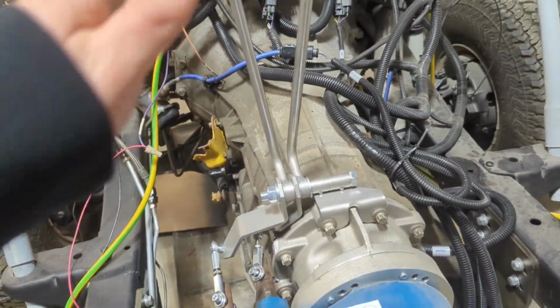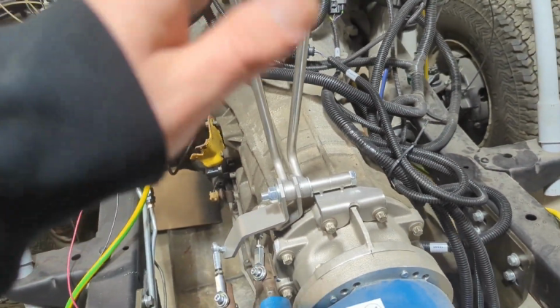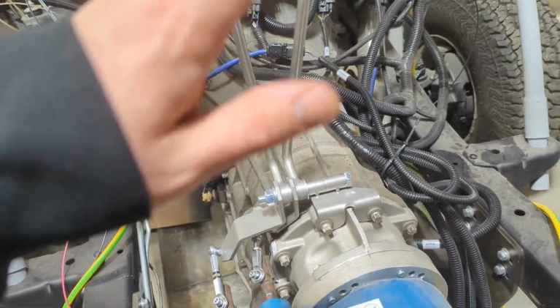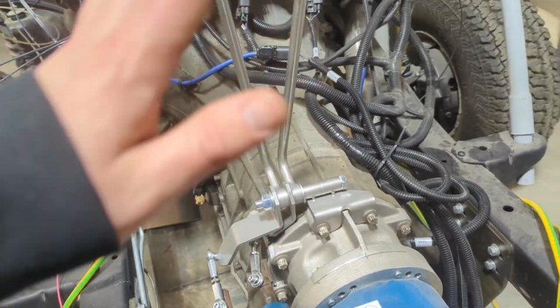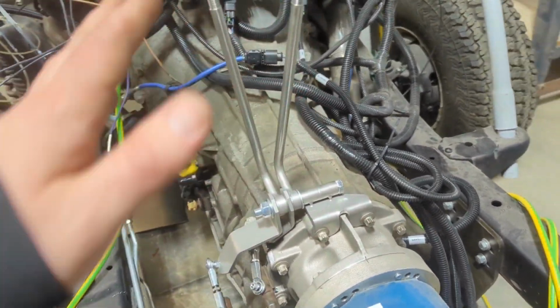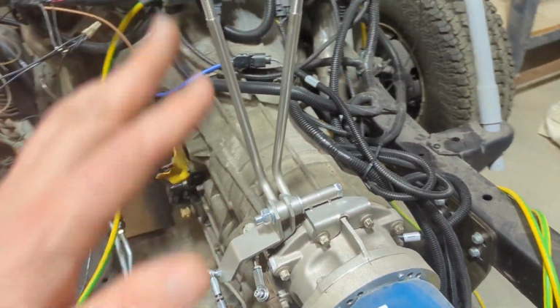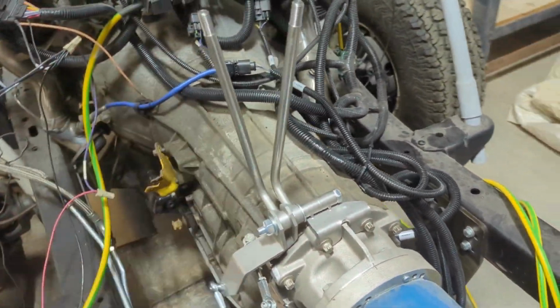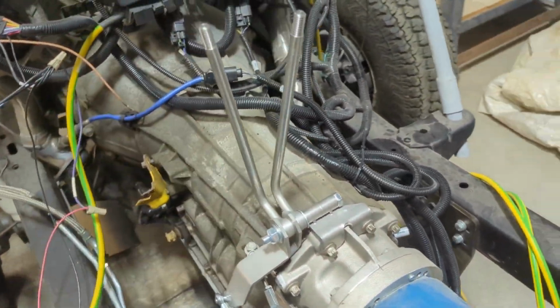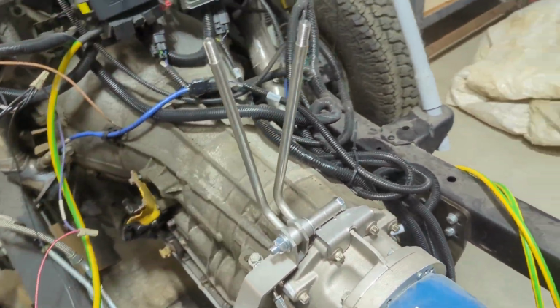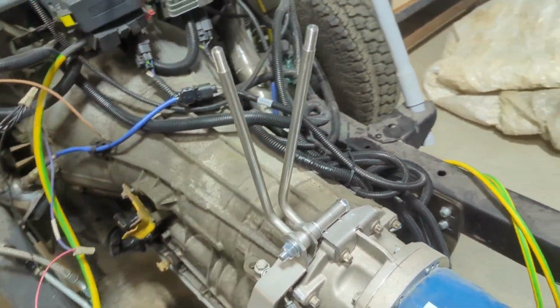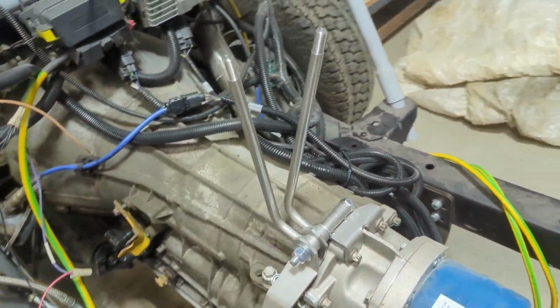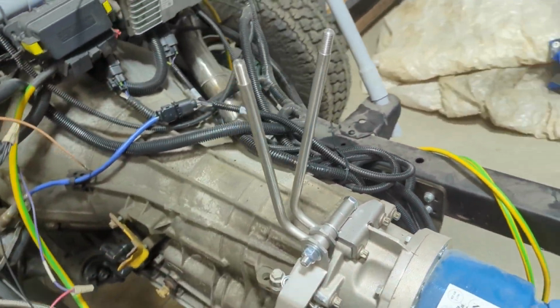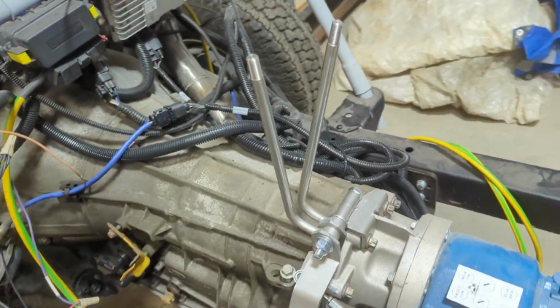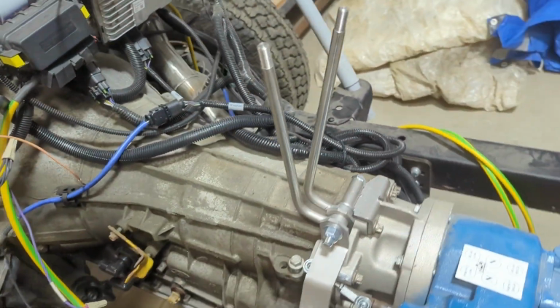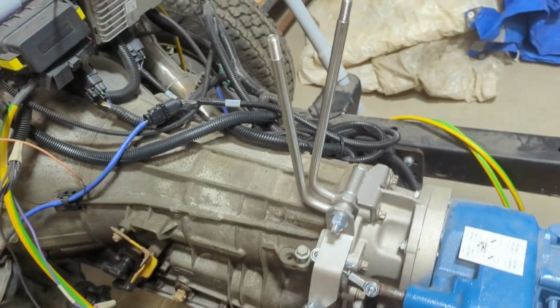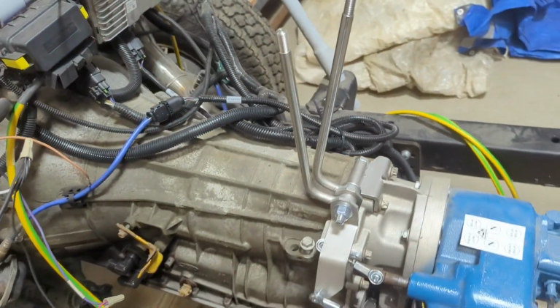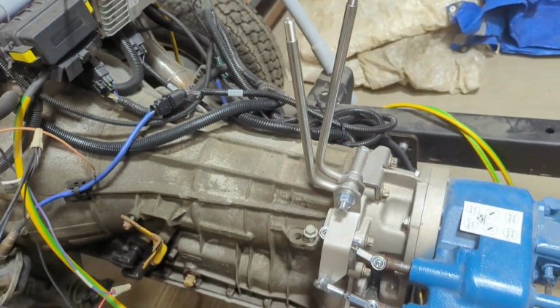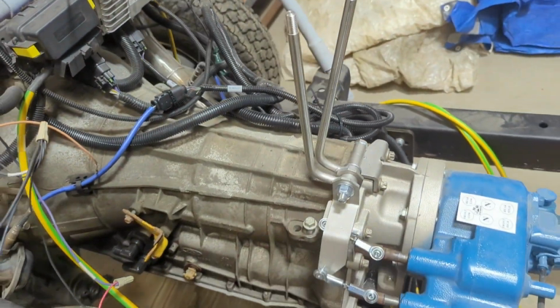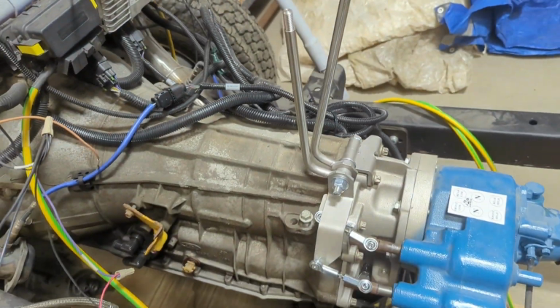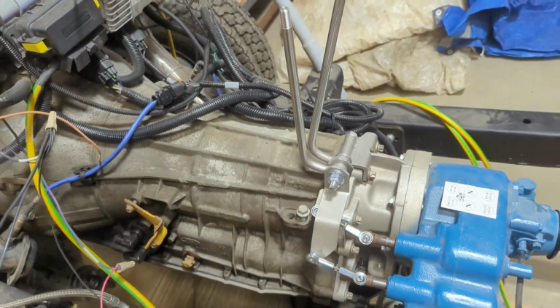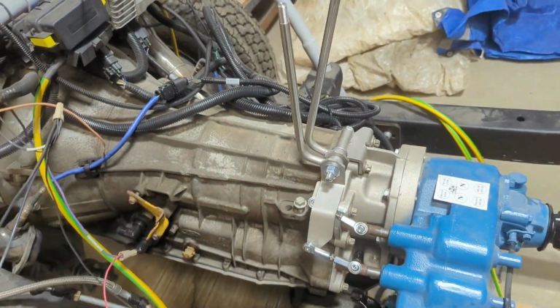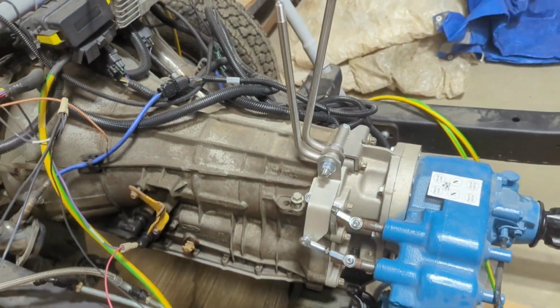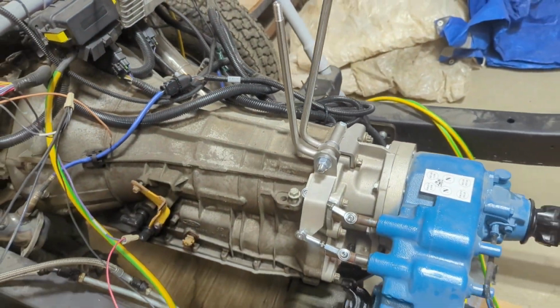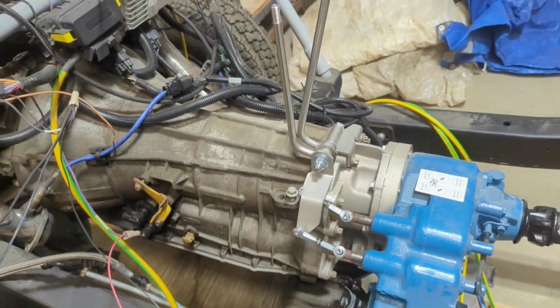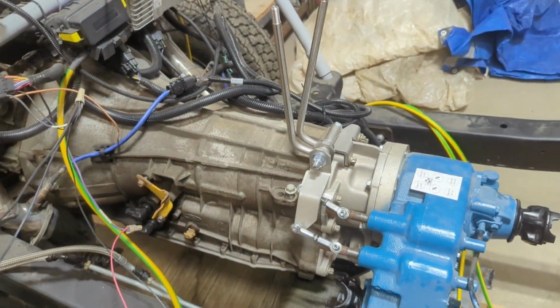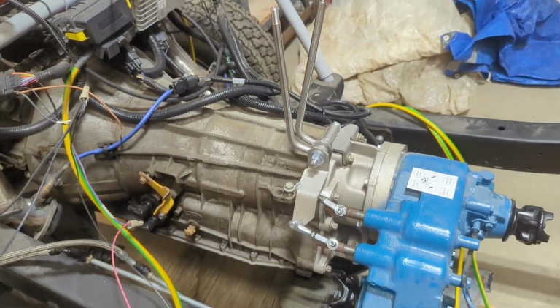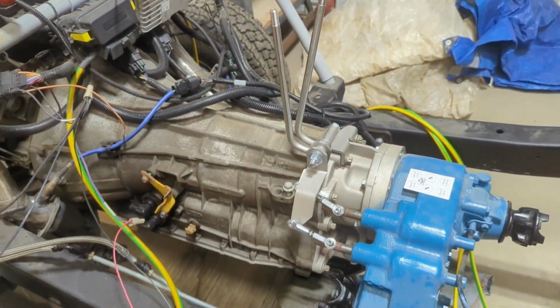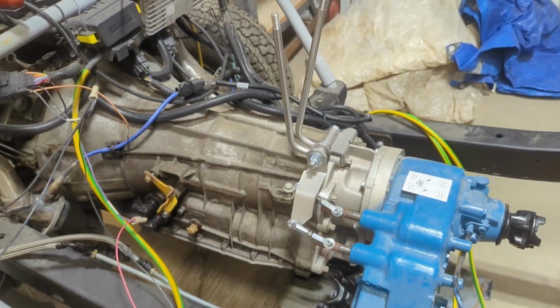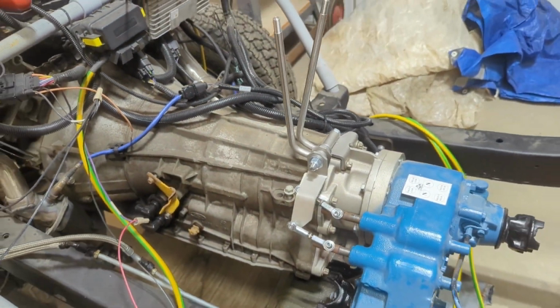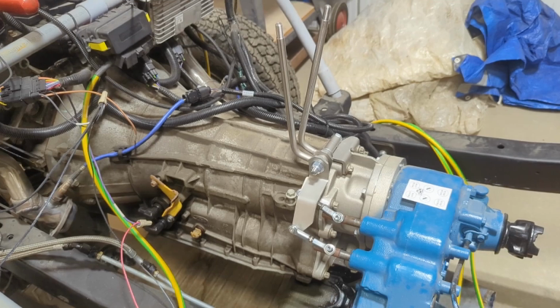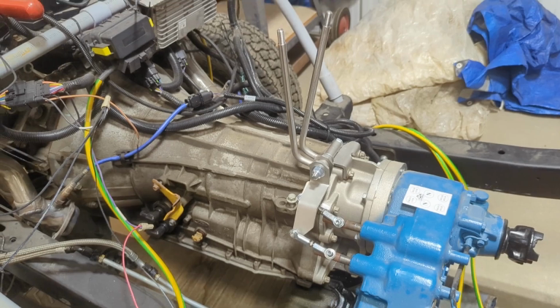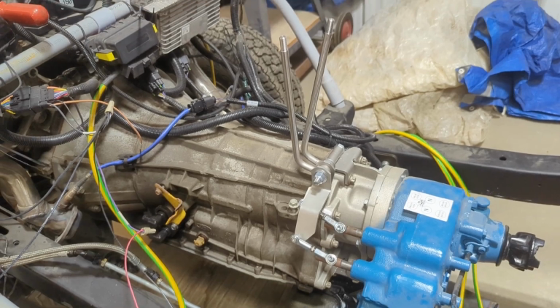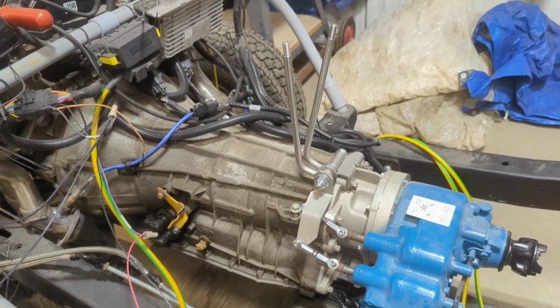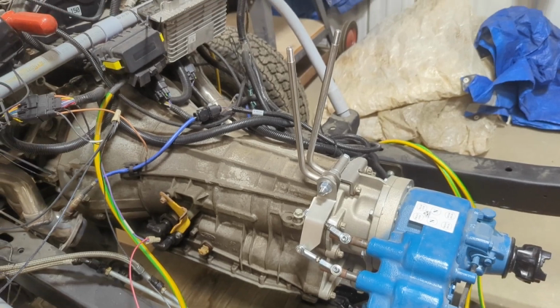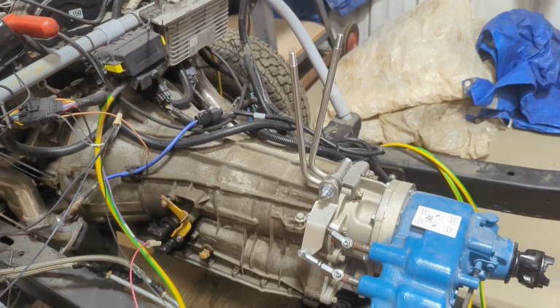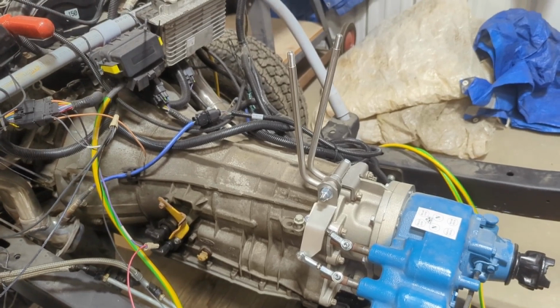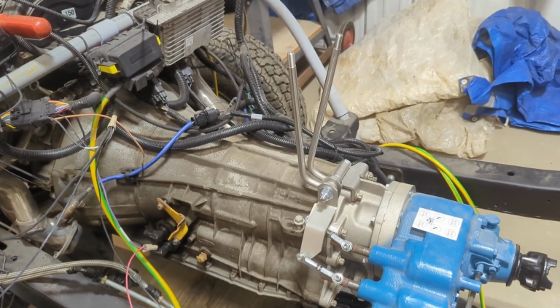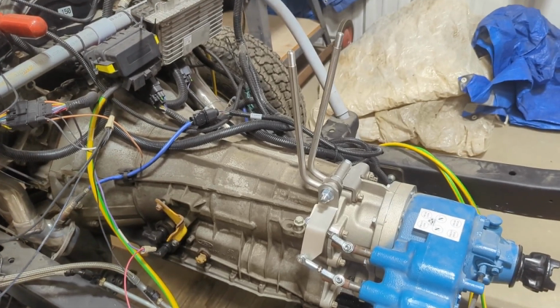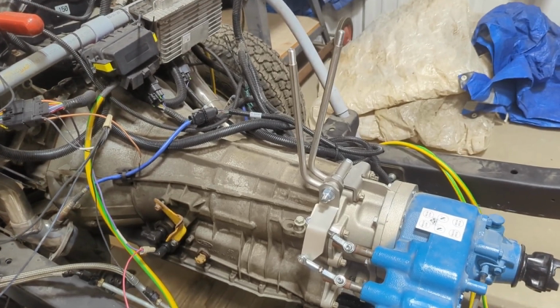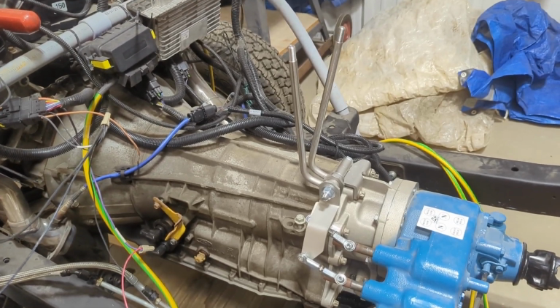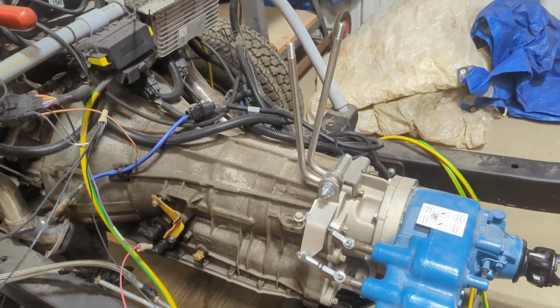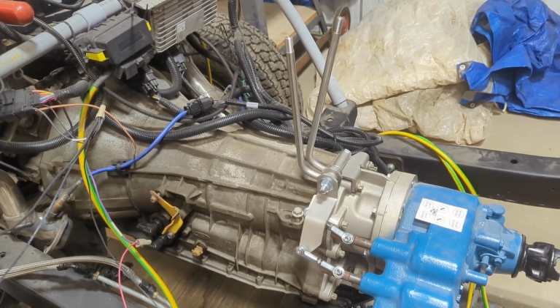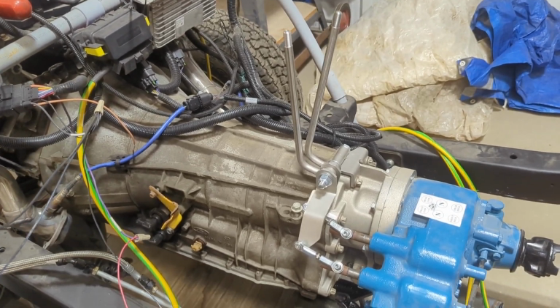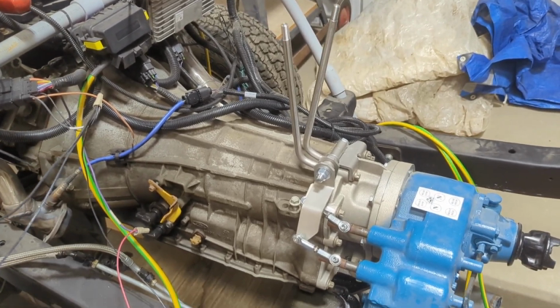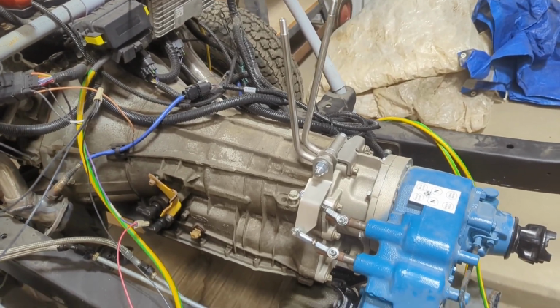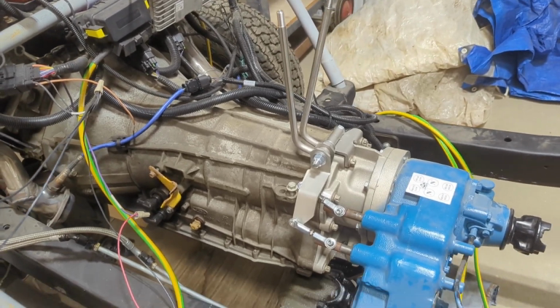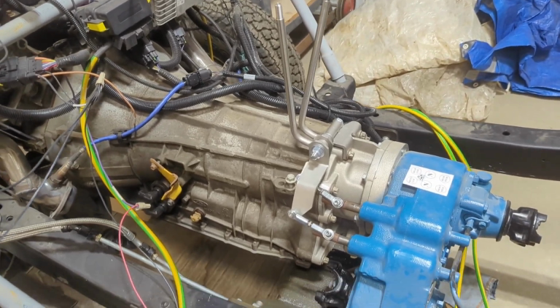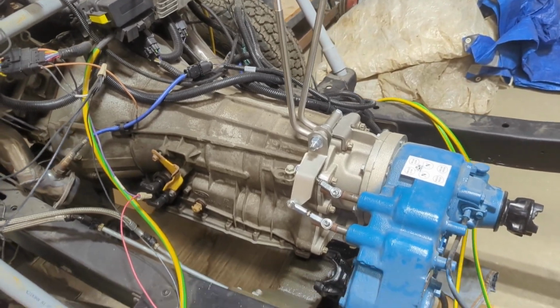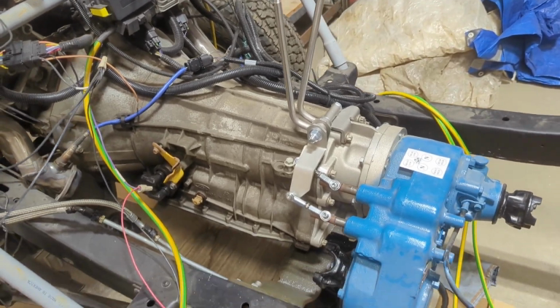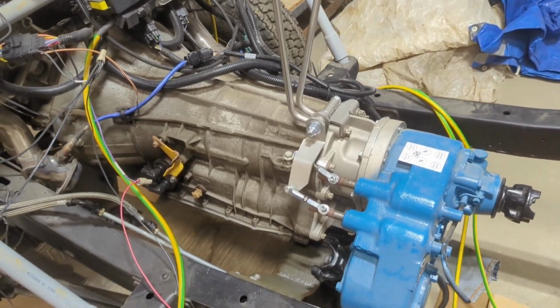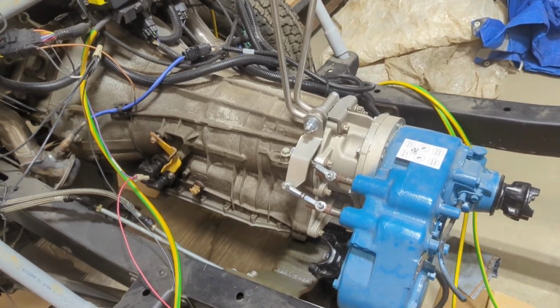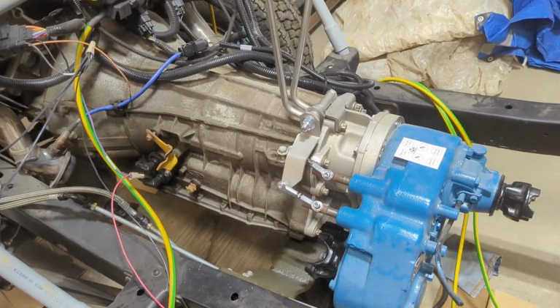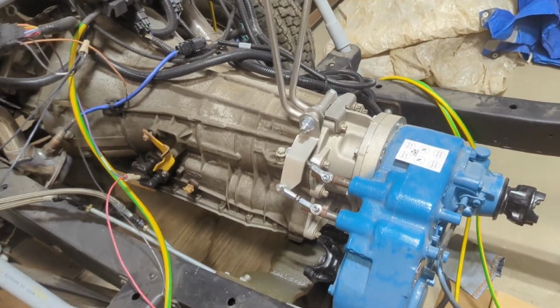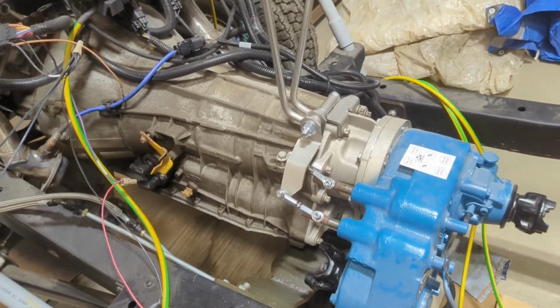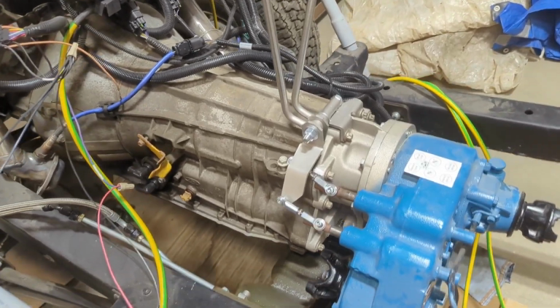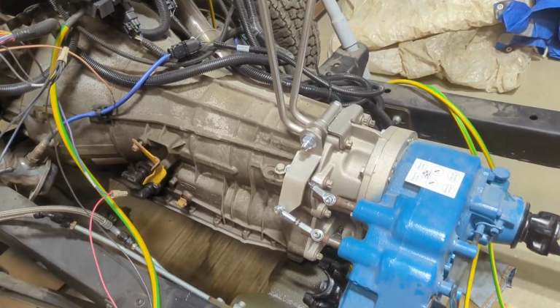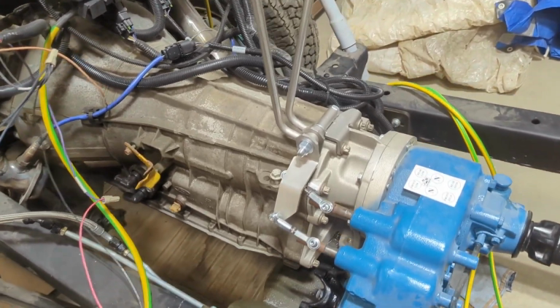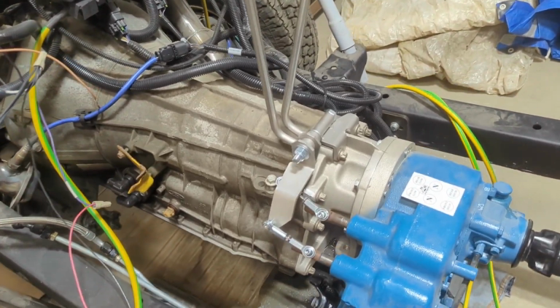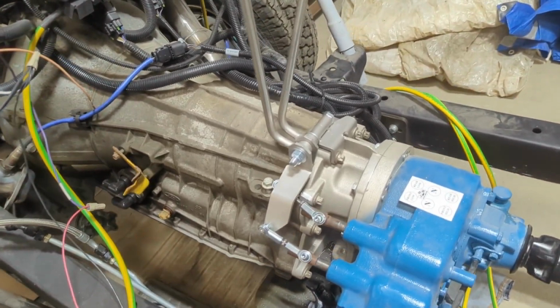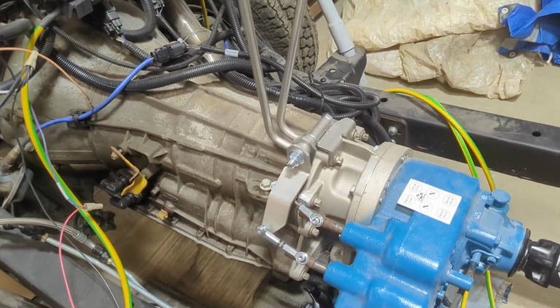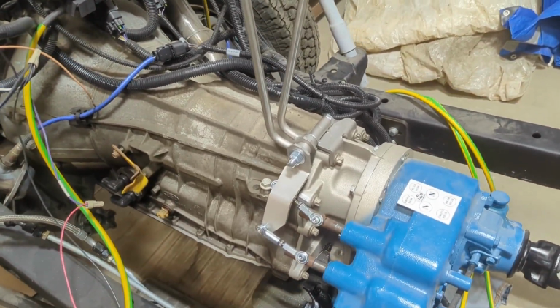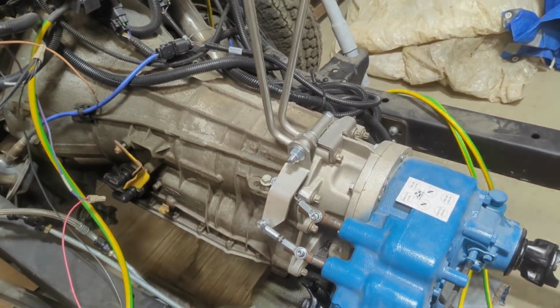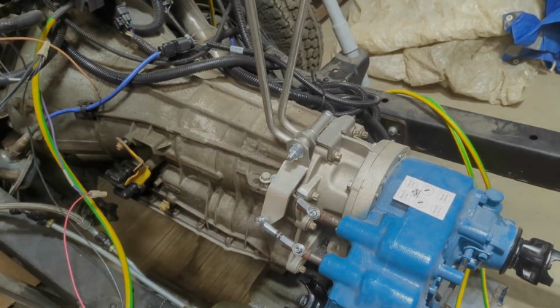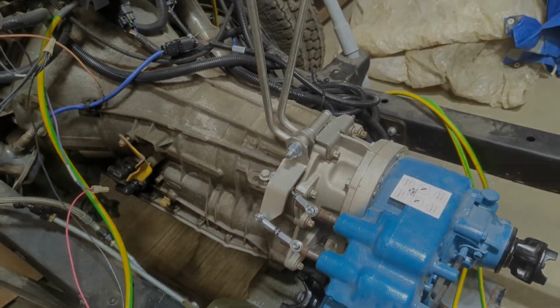Subject to adjustment — you can bend these back and forth. Anyway, hope this helps you out with your Bronco Coyote Swap. Thanks for watching.